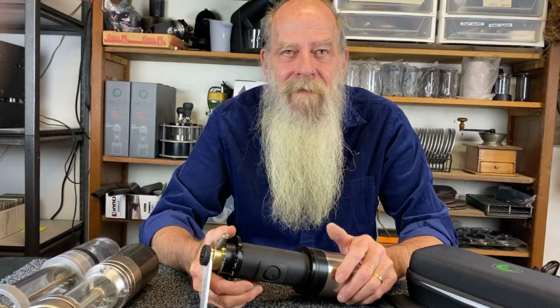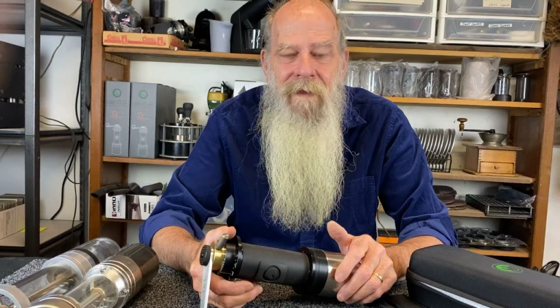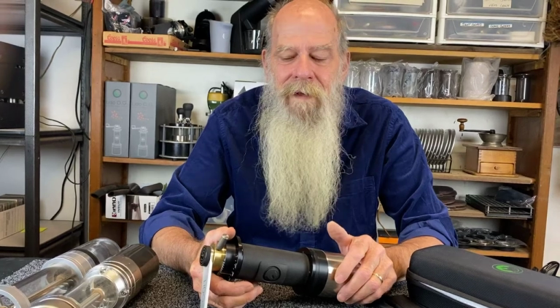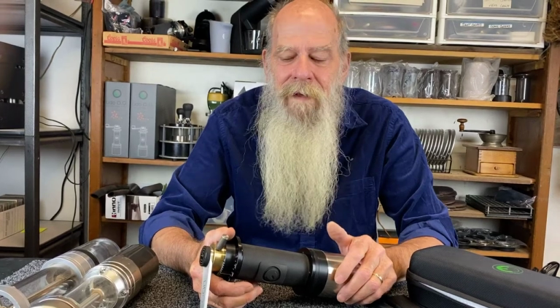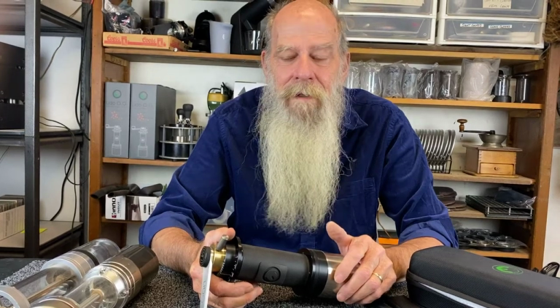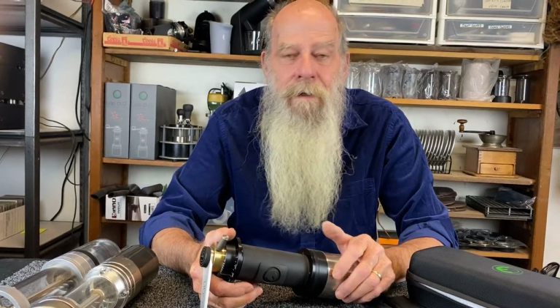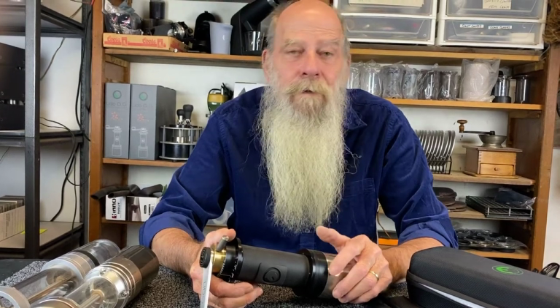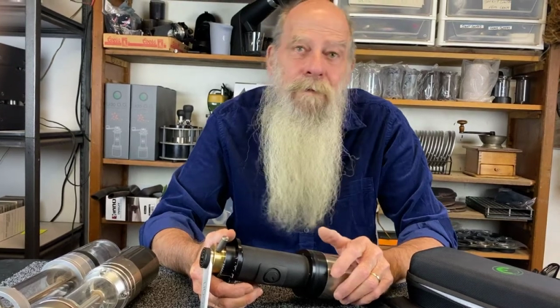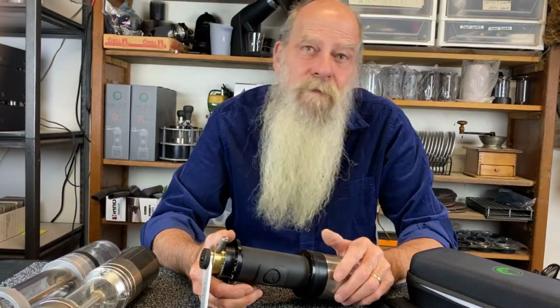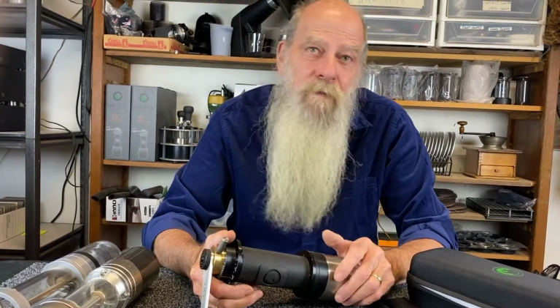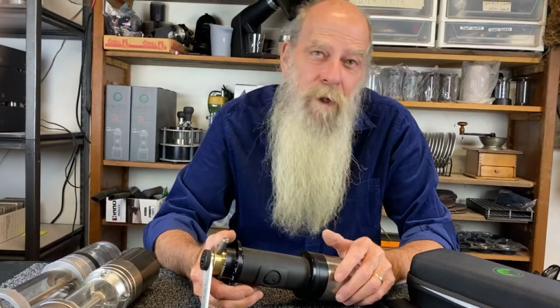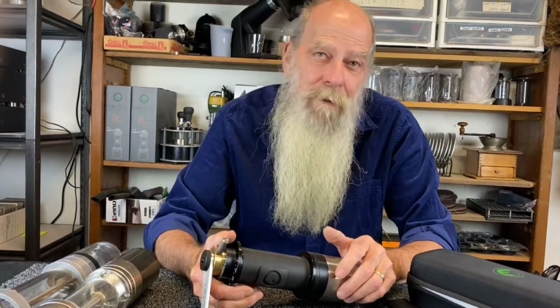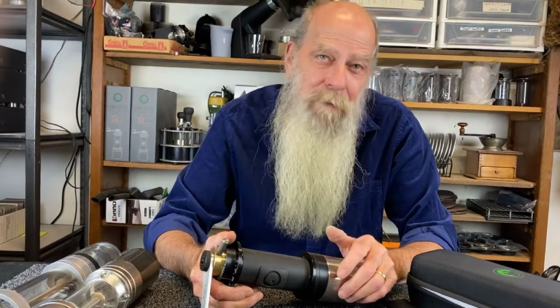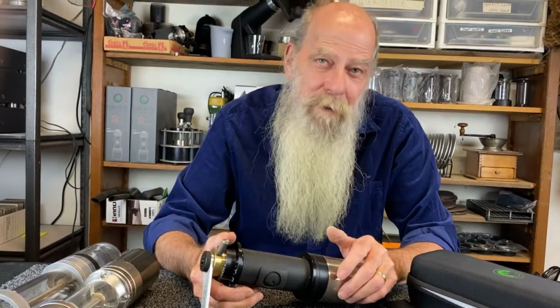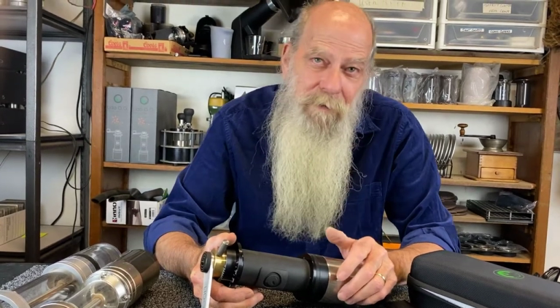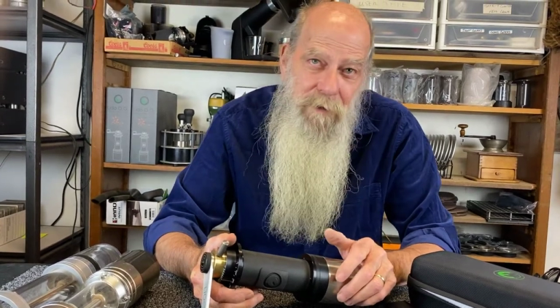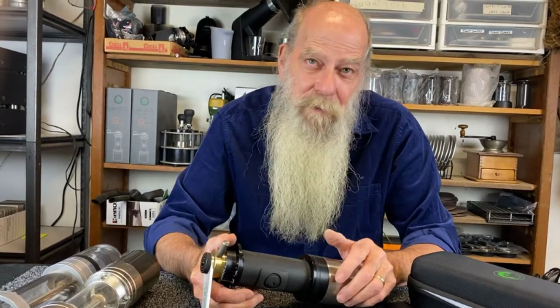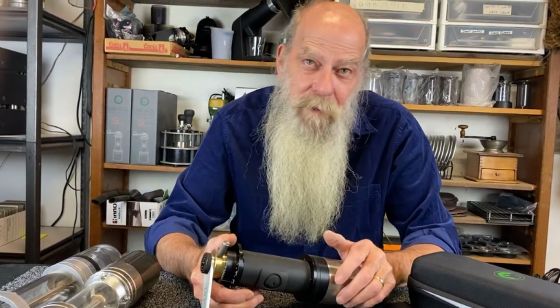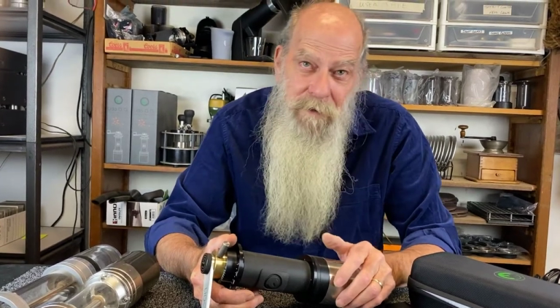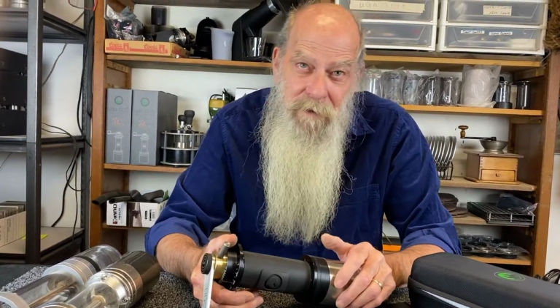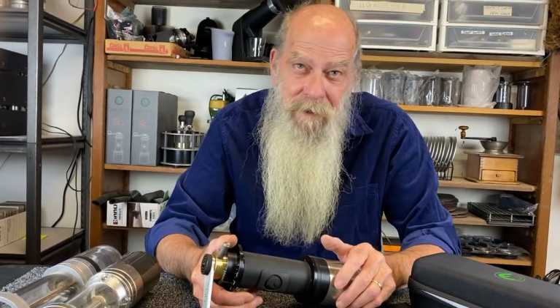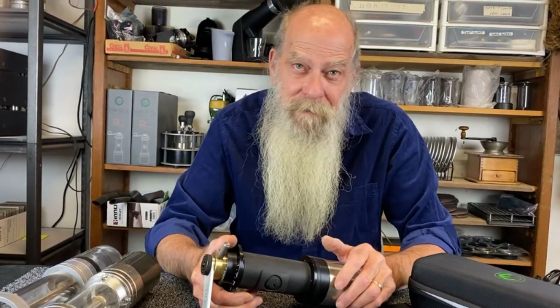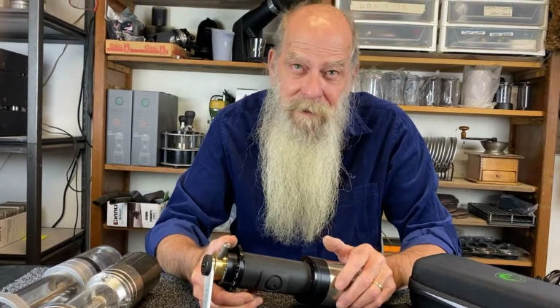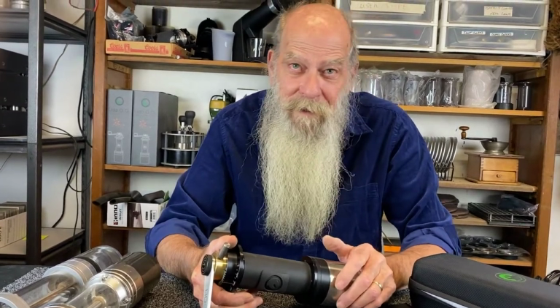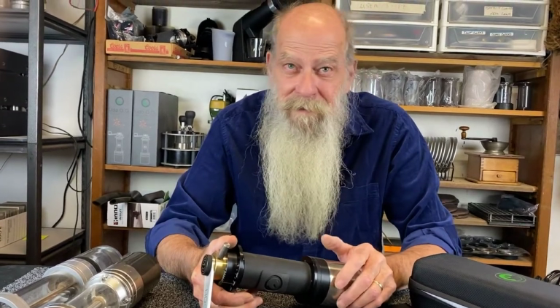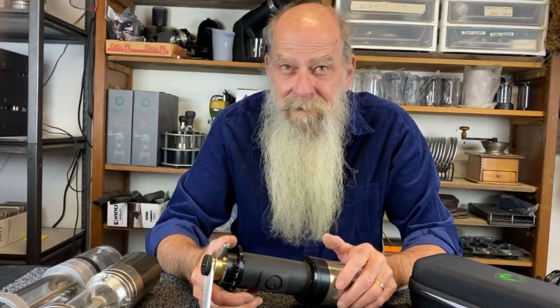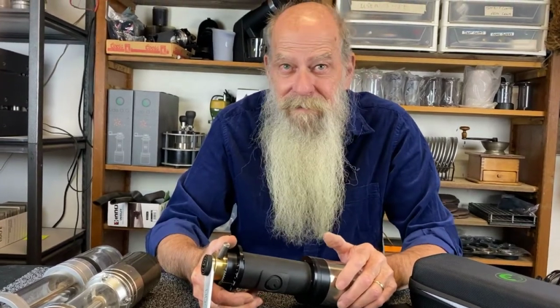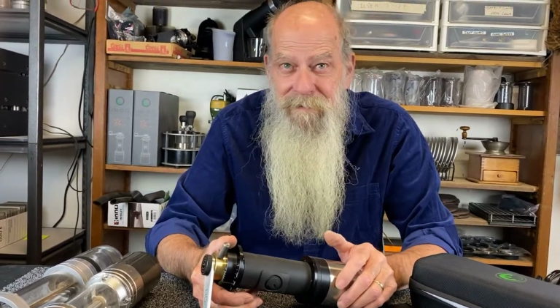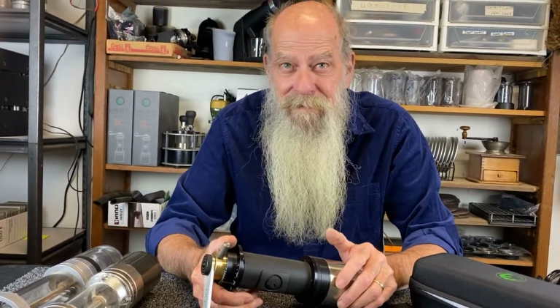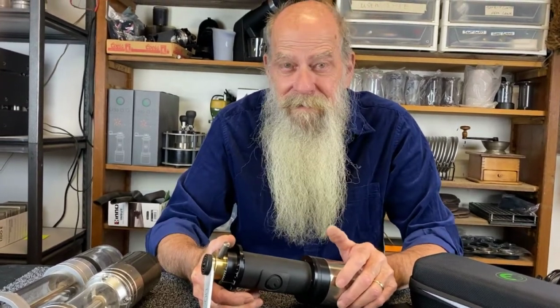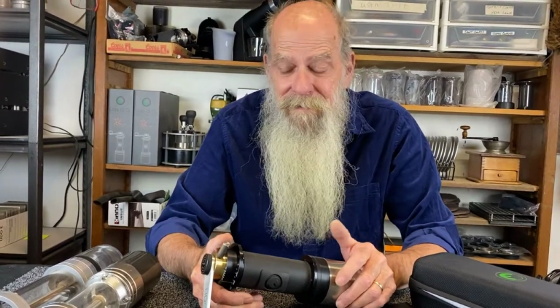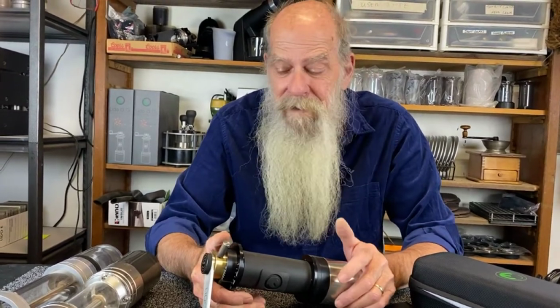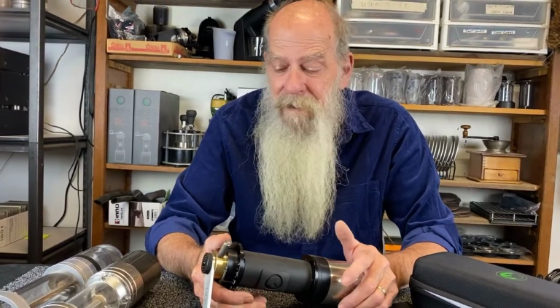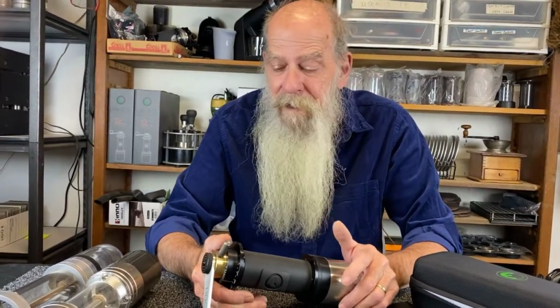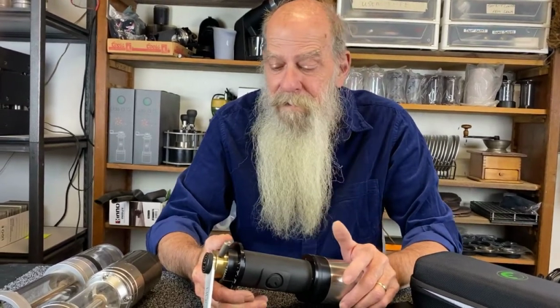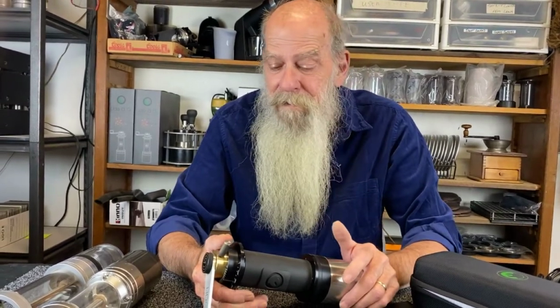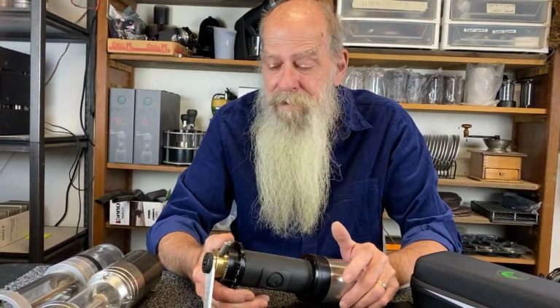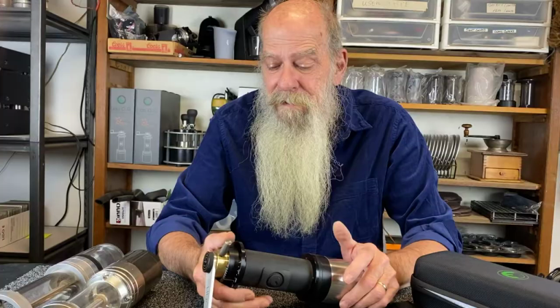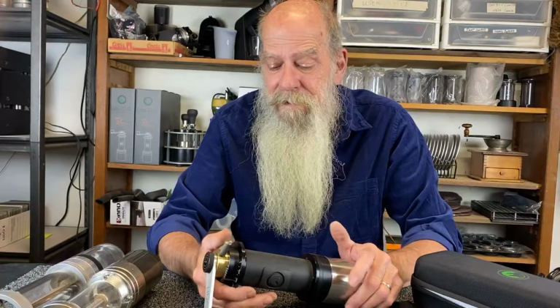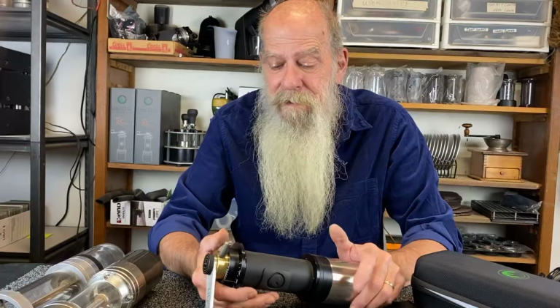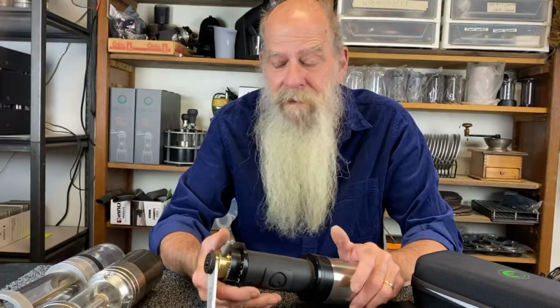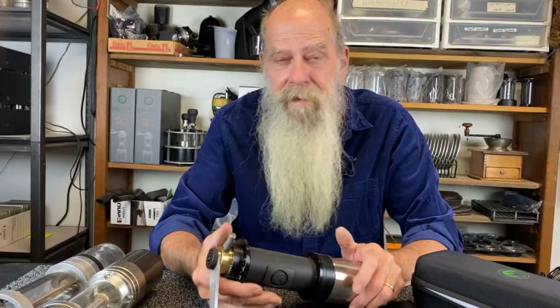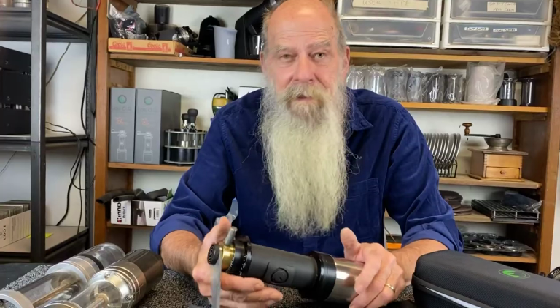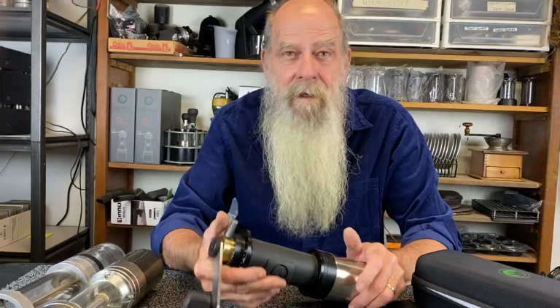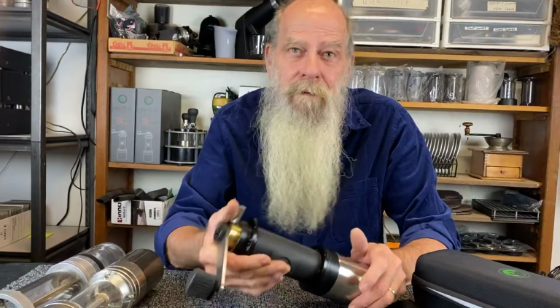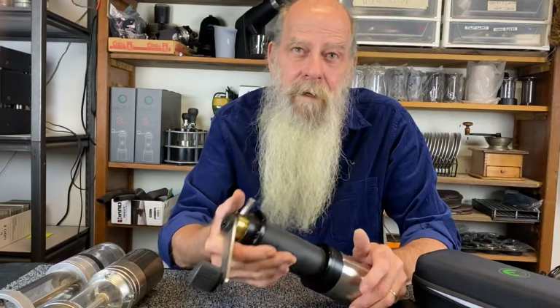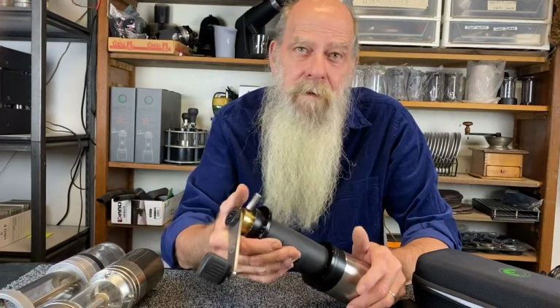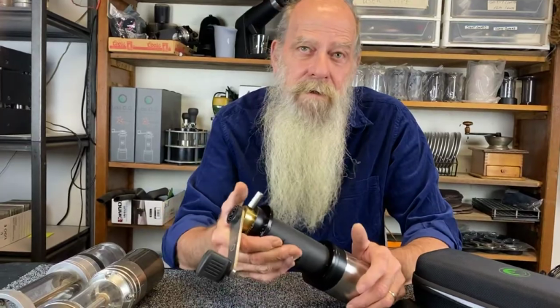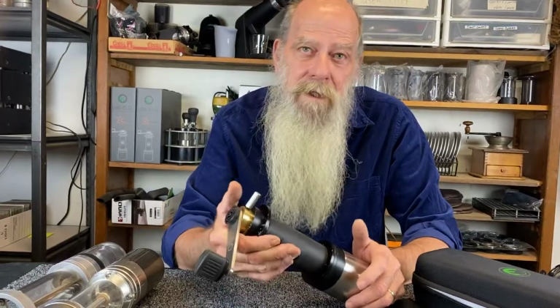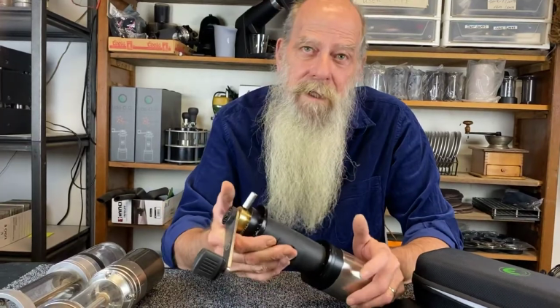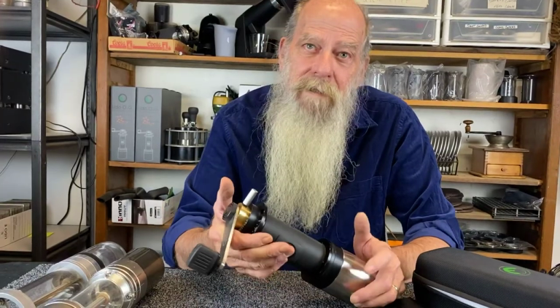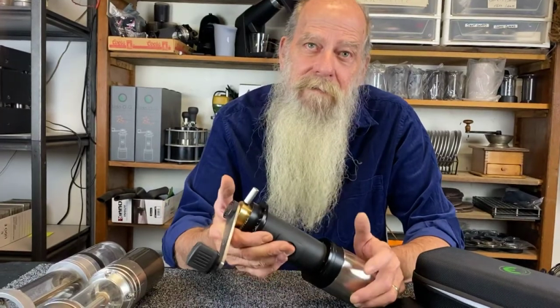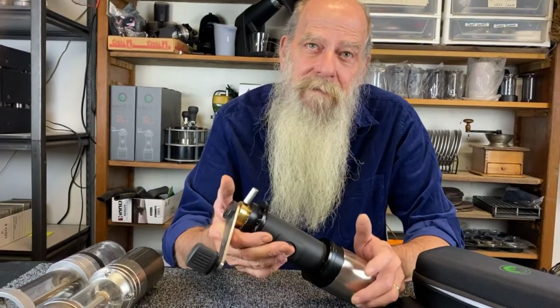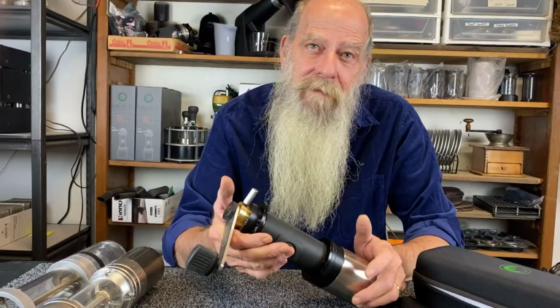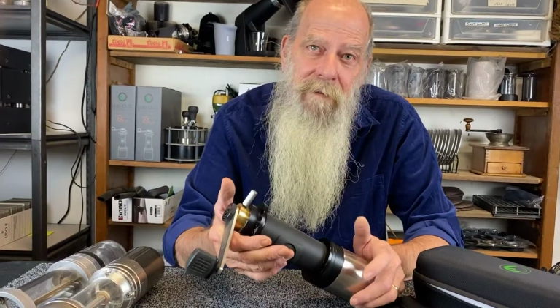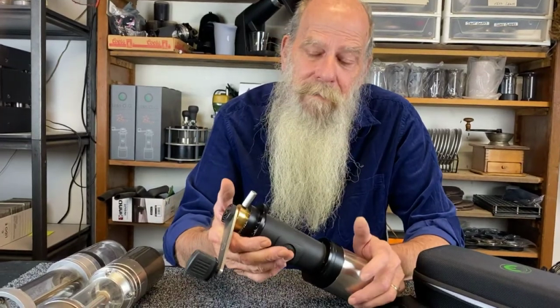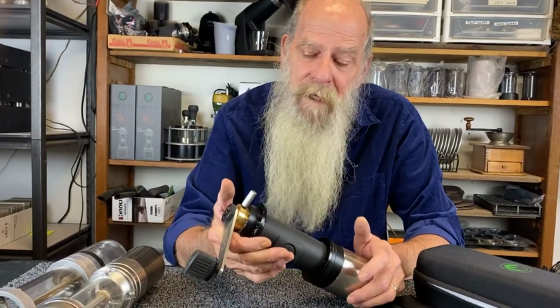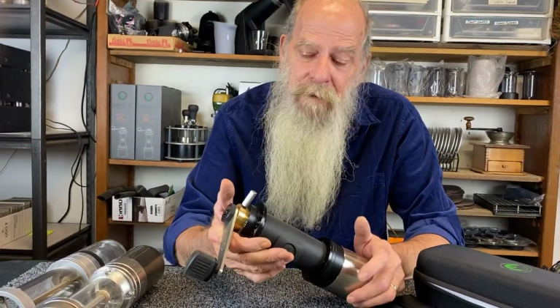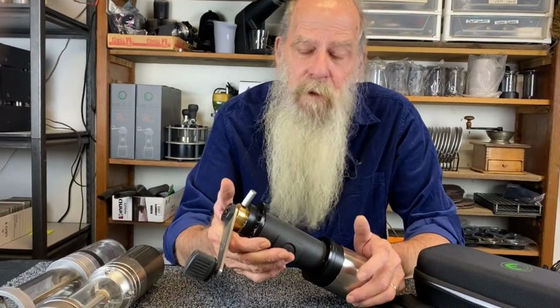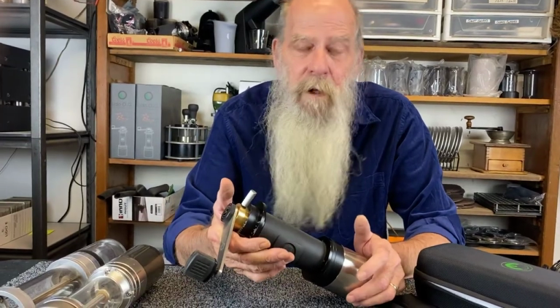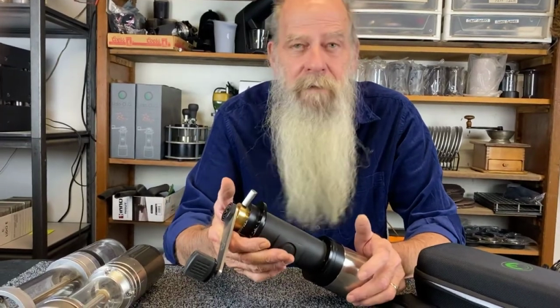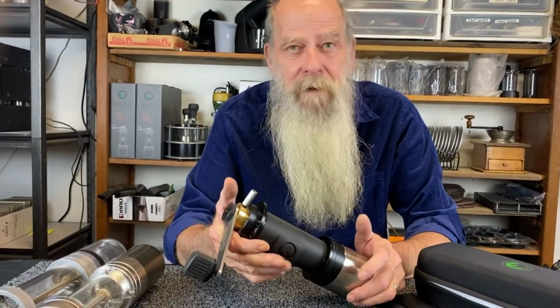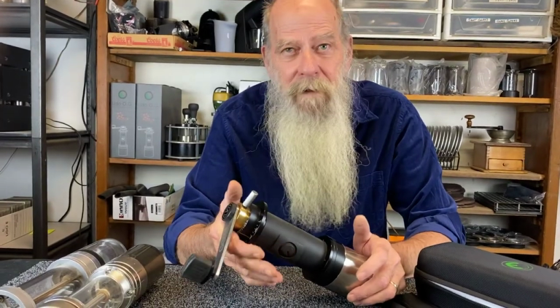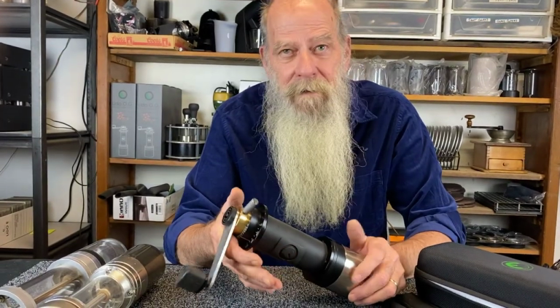Hello, welcome to Orphan Espresso. I'm Doug. I'm Barb. And this is the Lido OG manual coffee grinder.